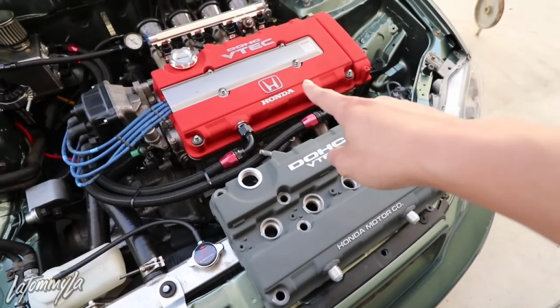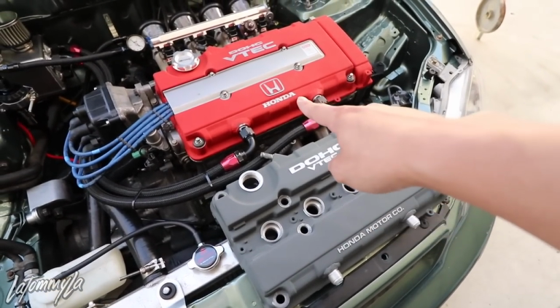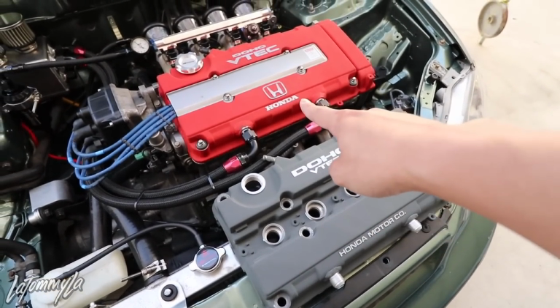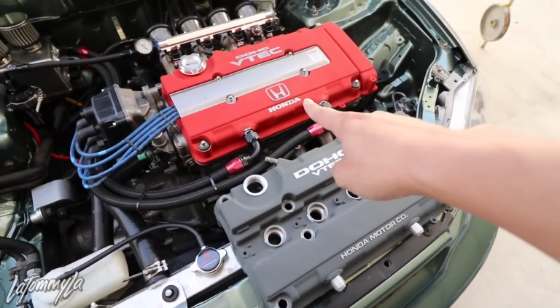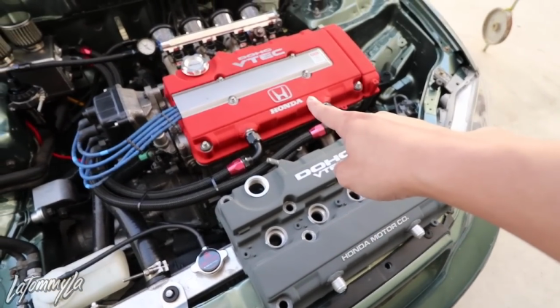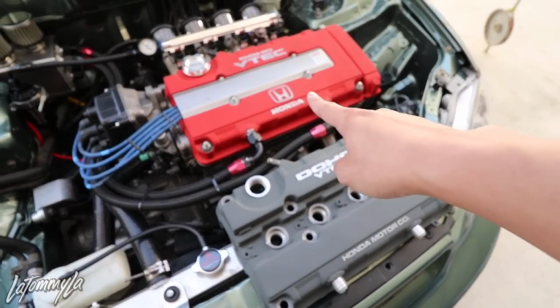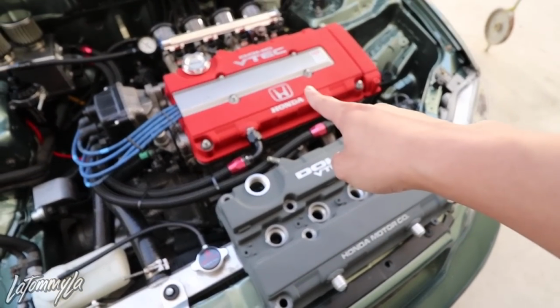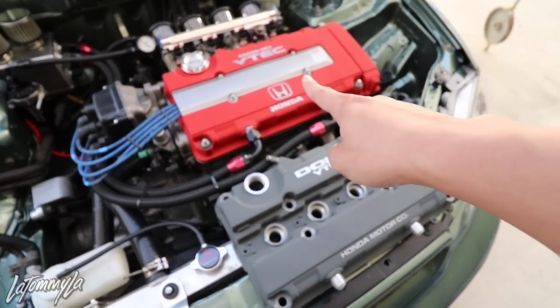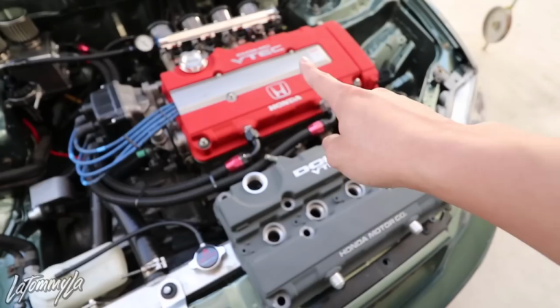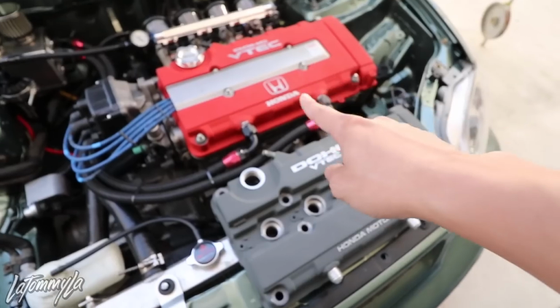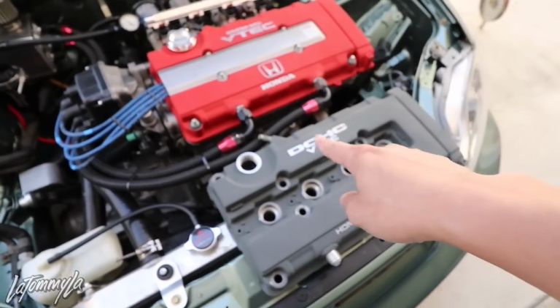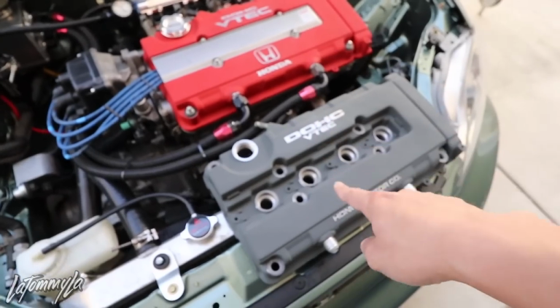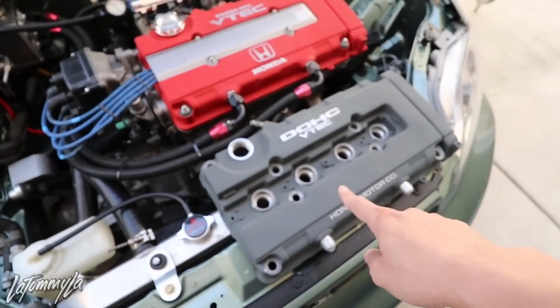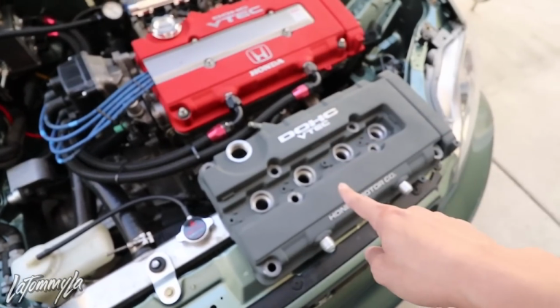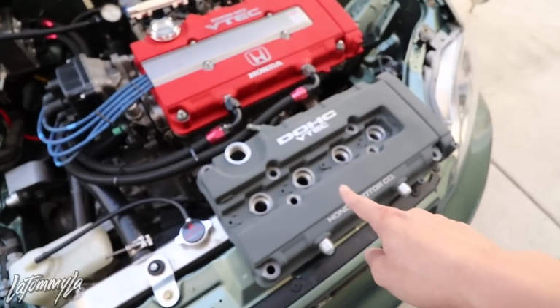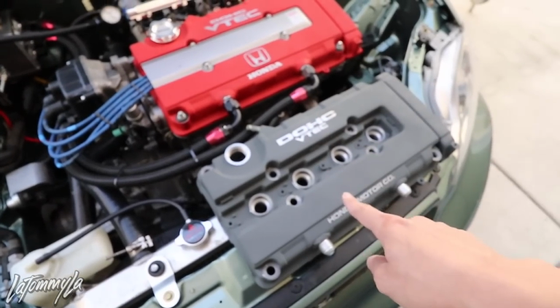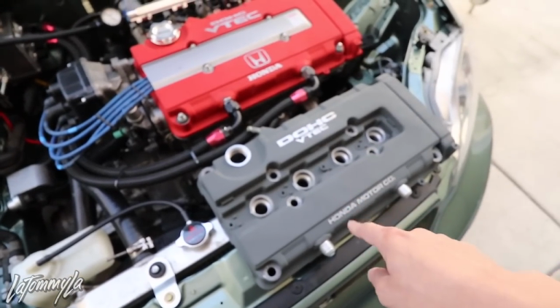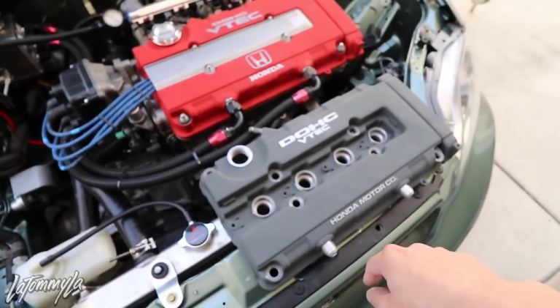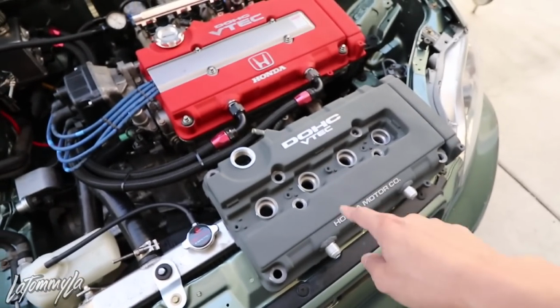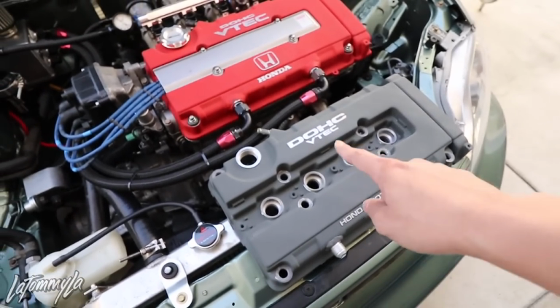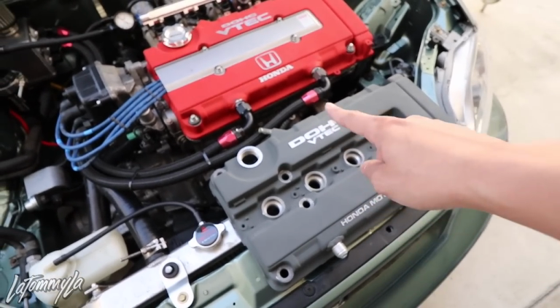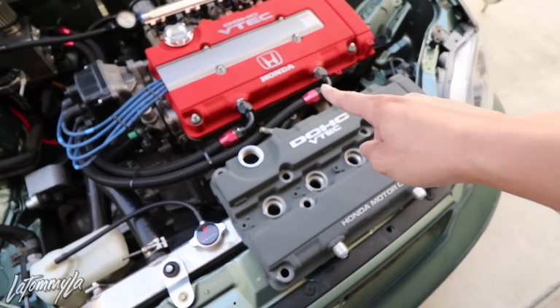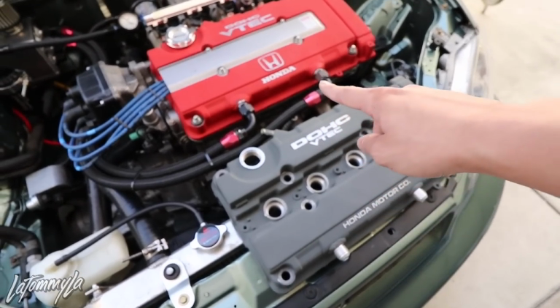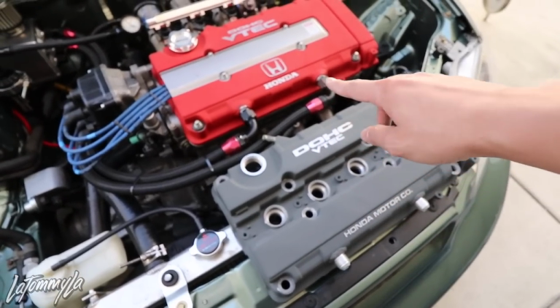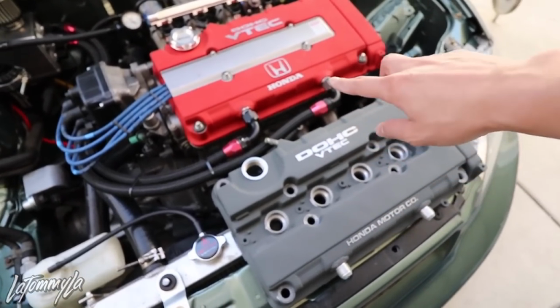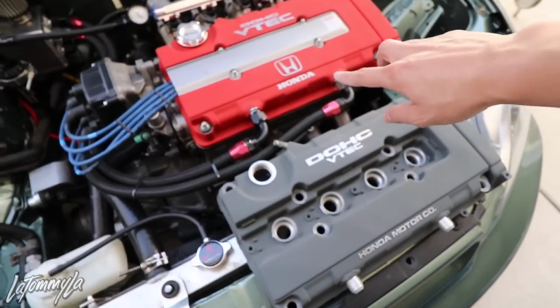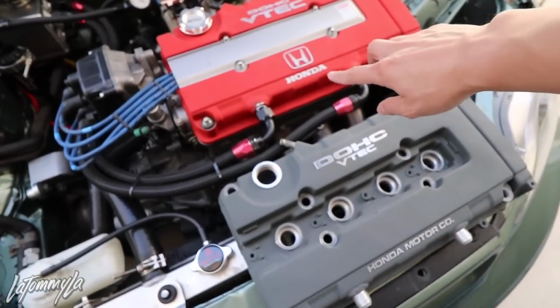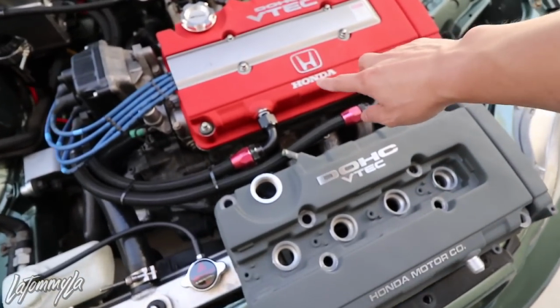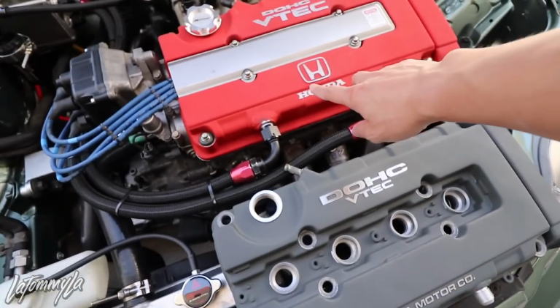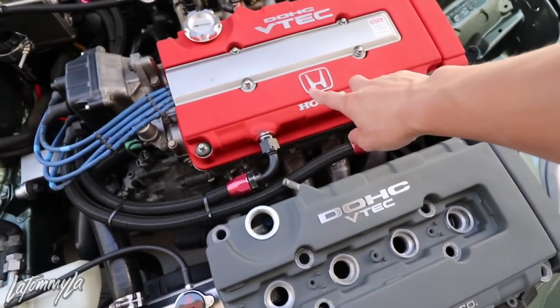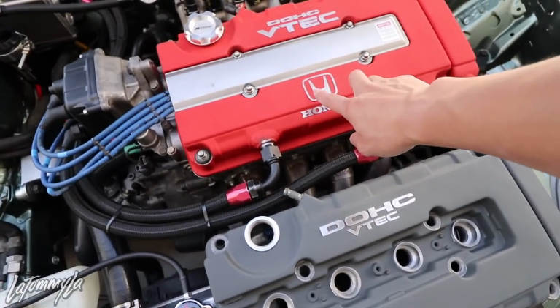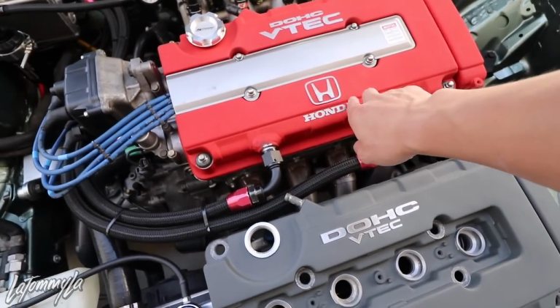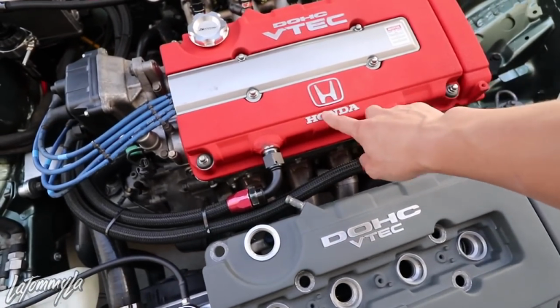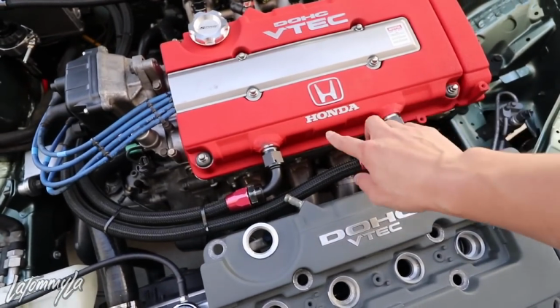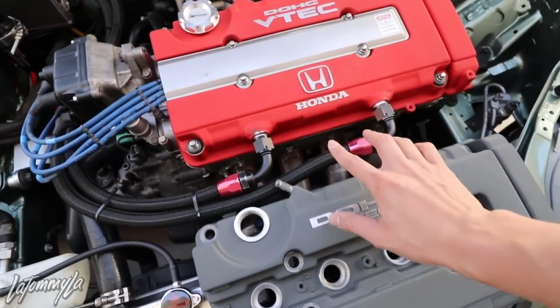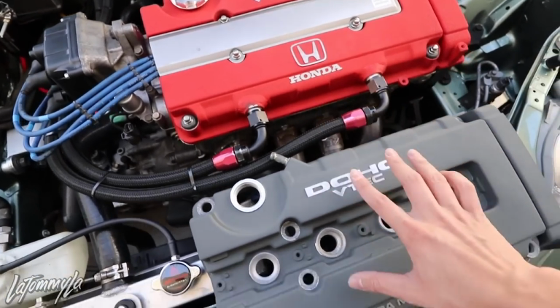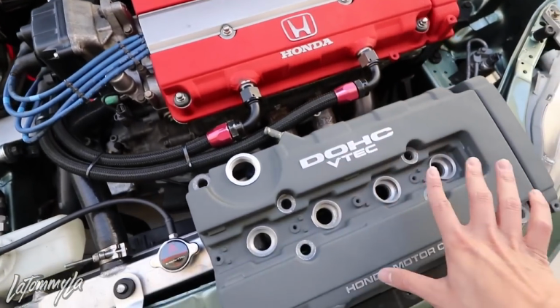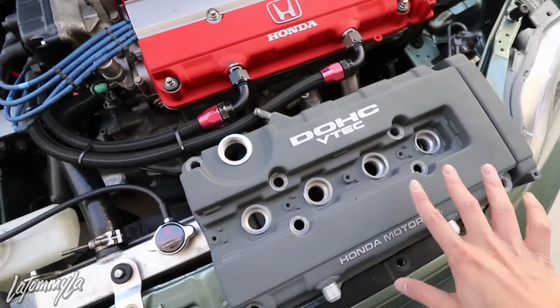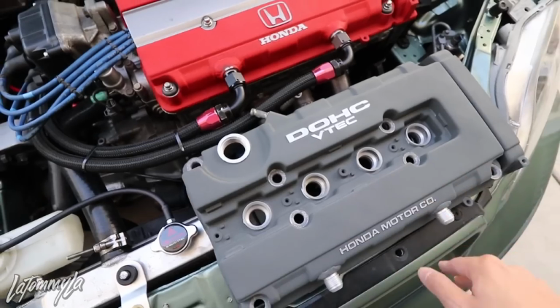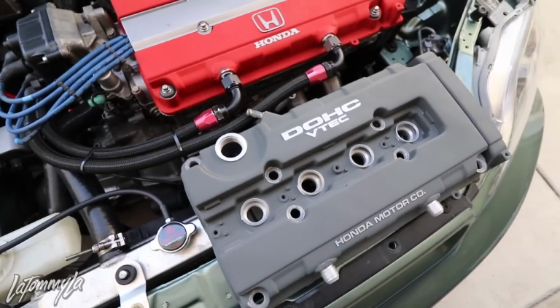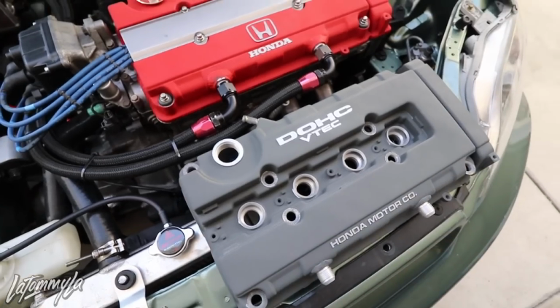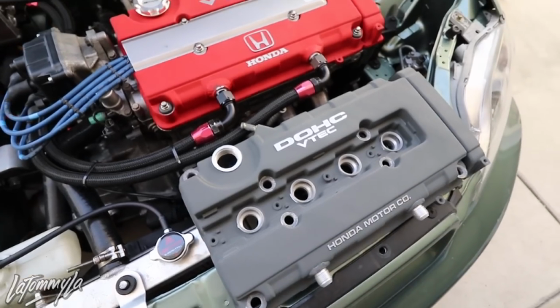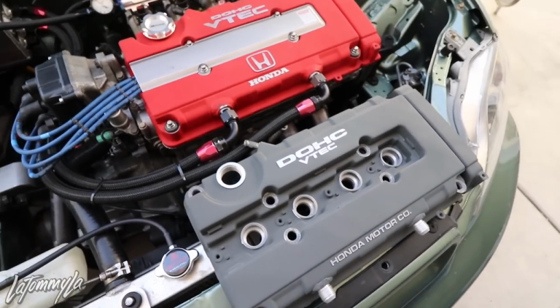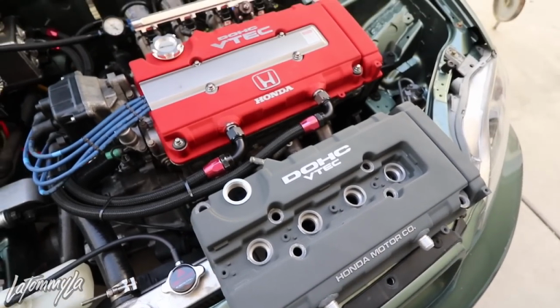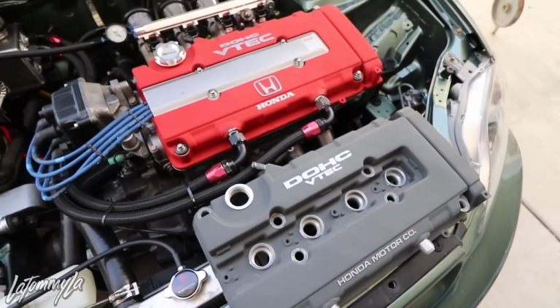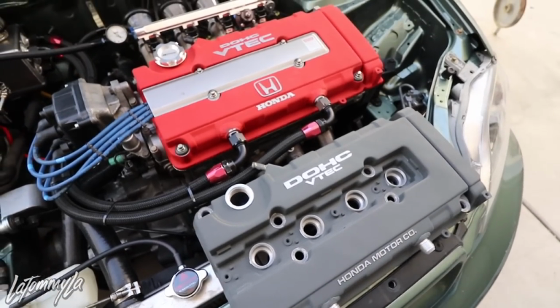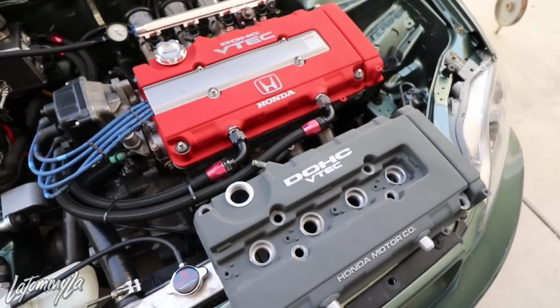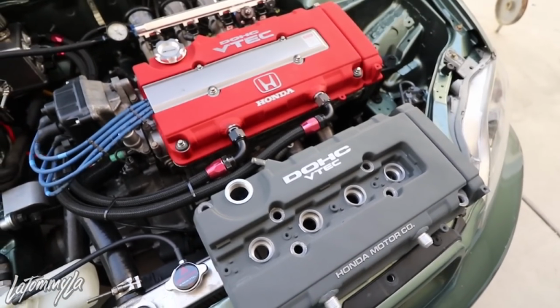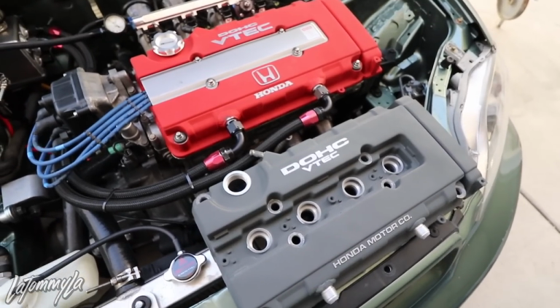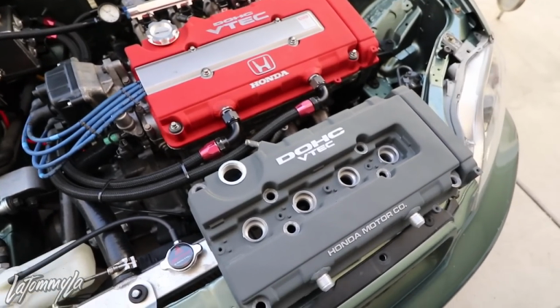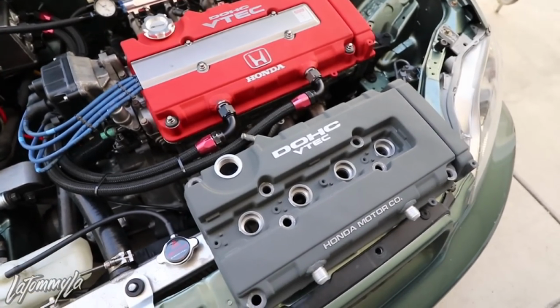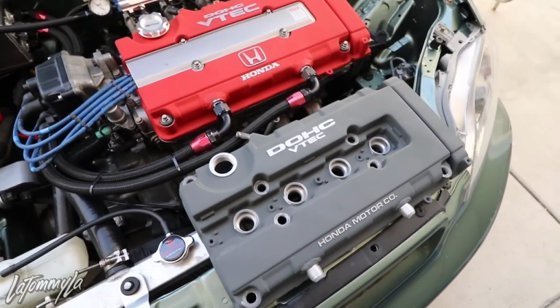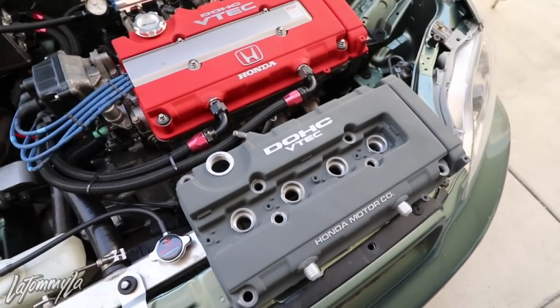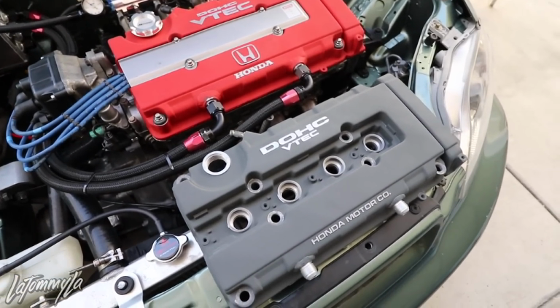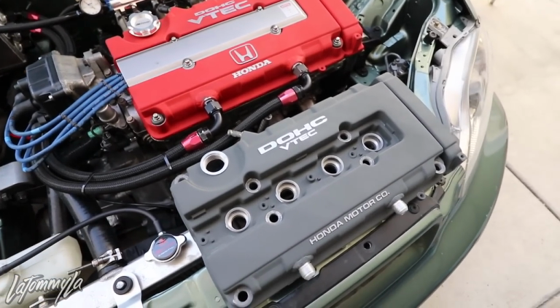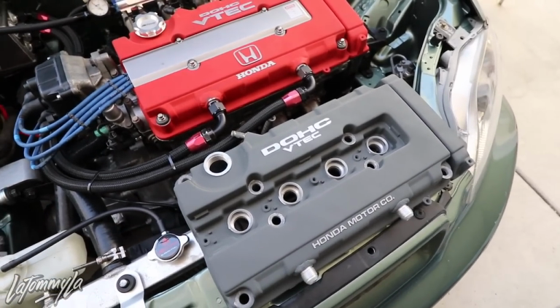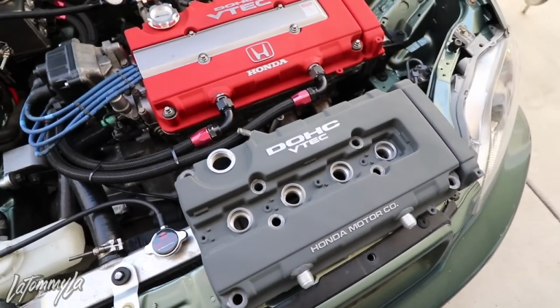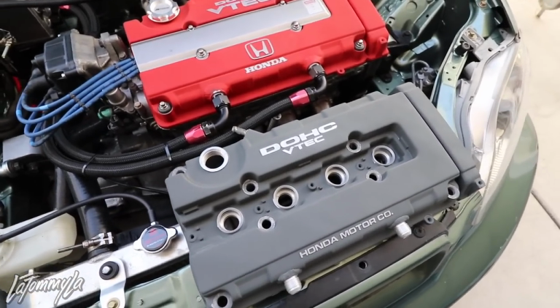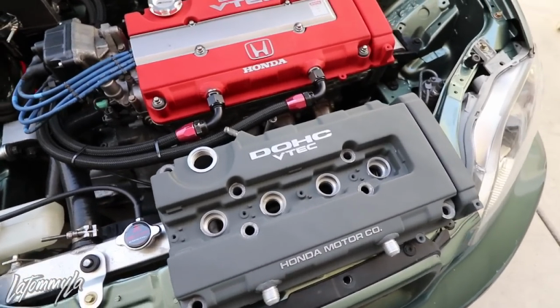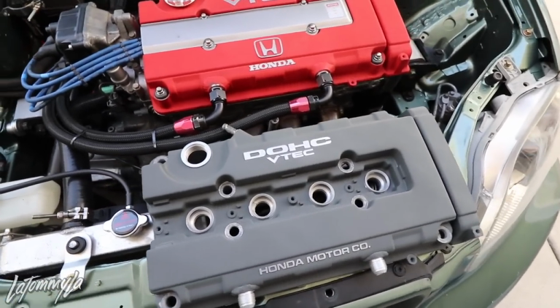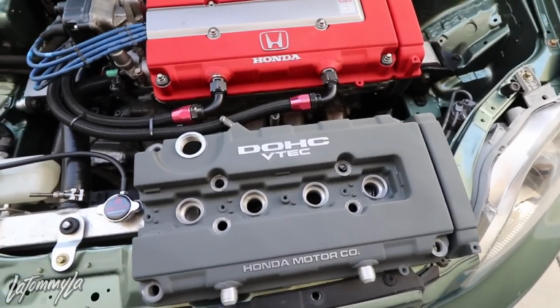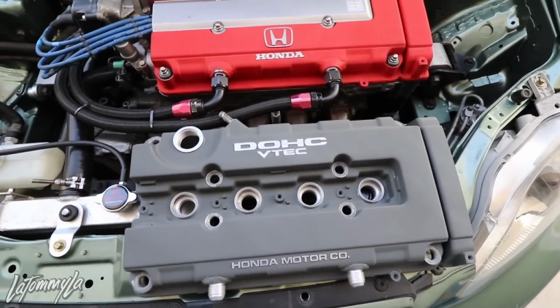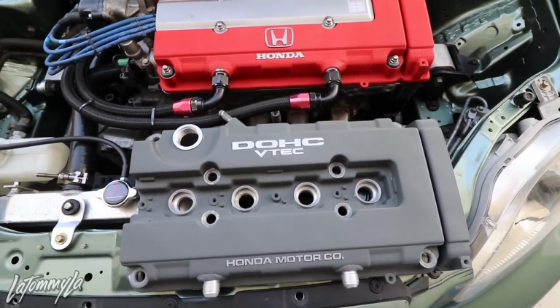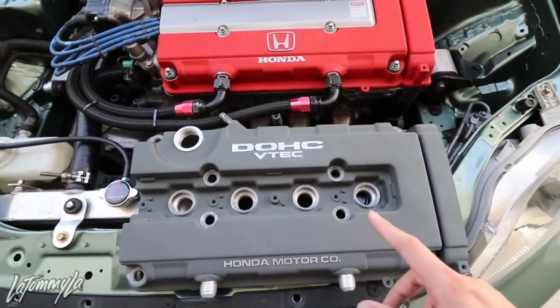This is a VTEC valve cover, this is a GSR — that's why the labels and style are different. But that's it. Hopefully Randall, if you're watching this video, you enjoy it and I'll drop it off for you real soon.